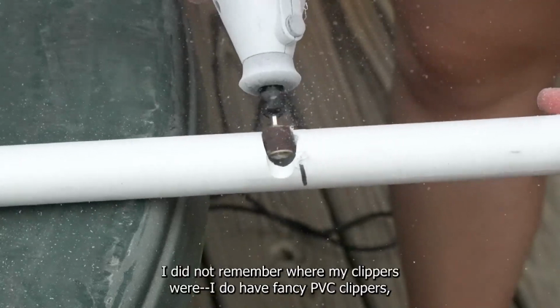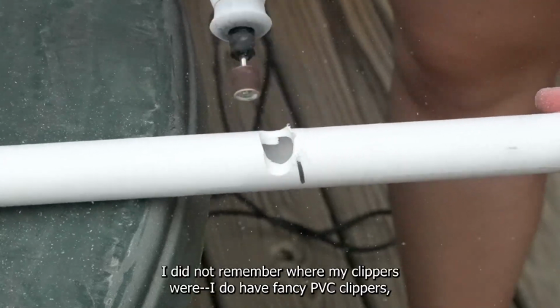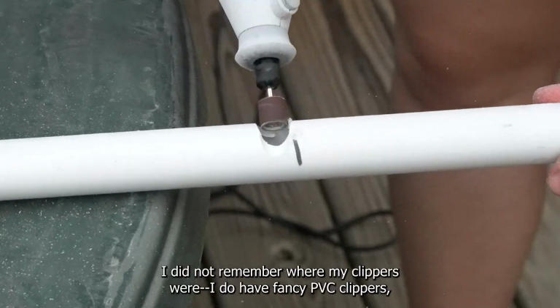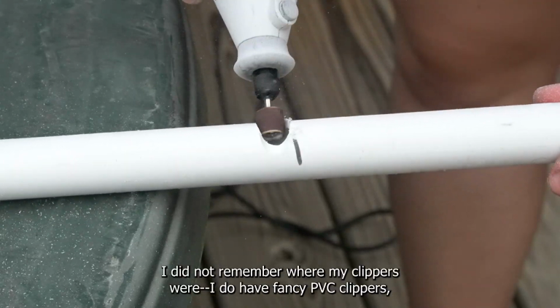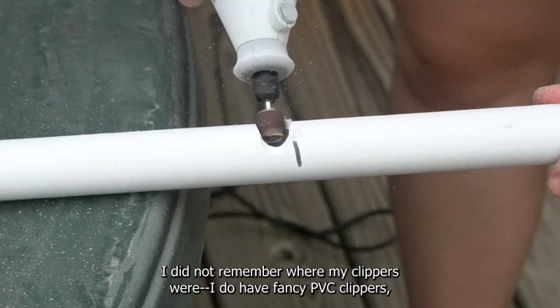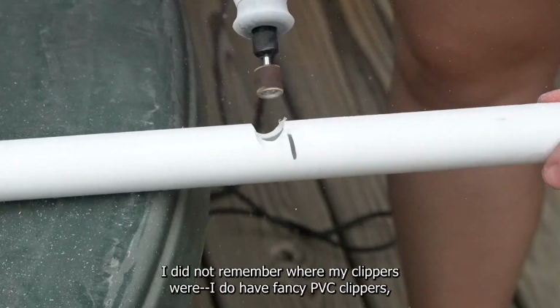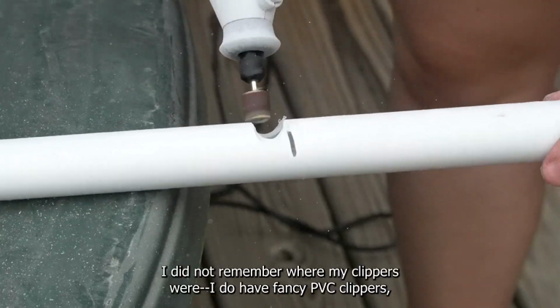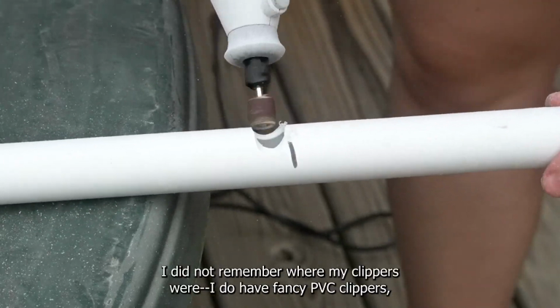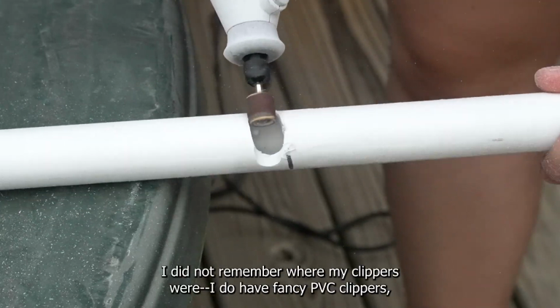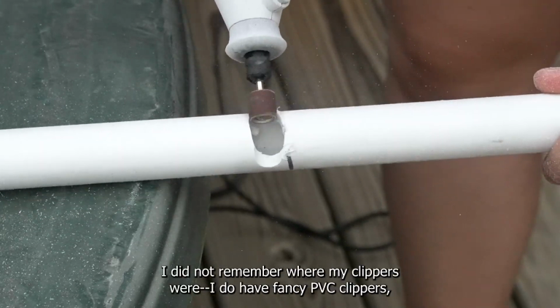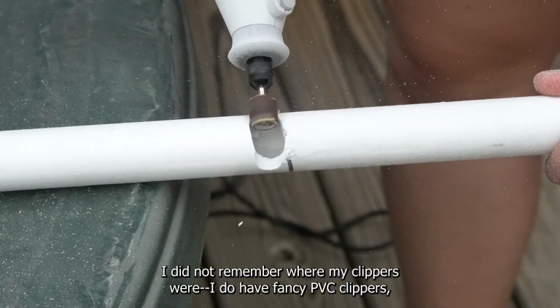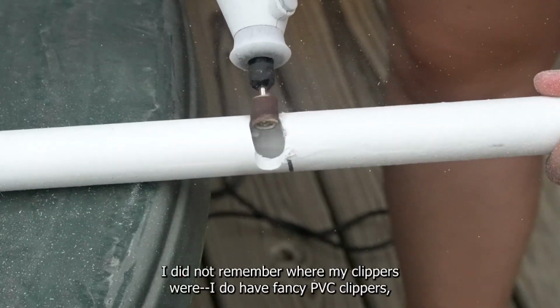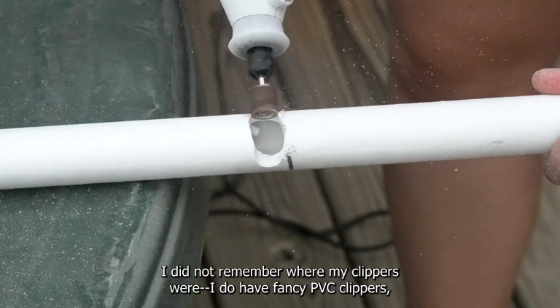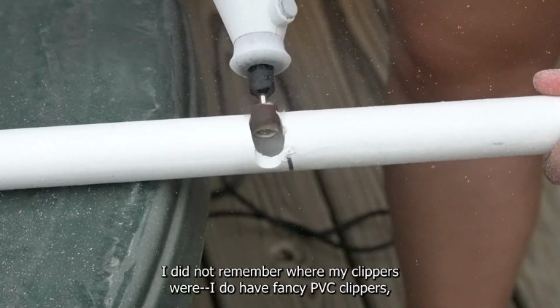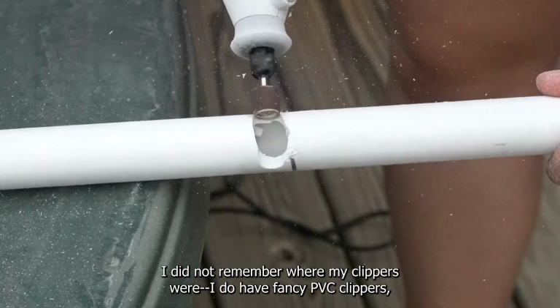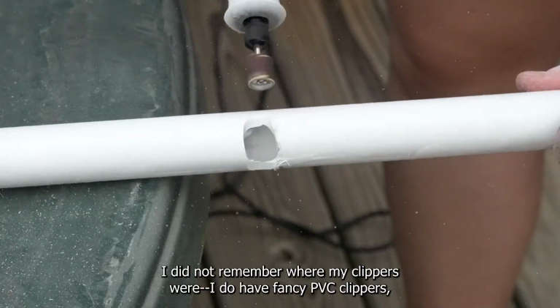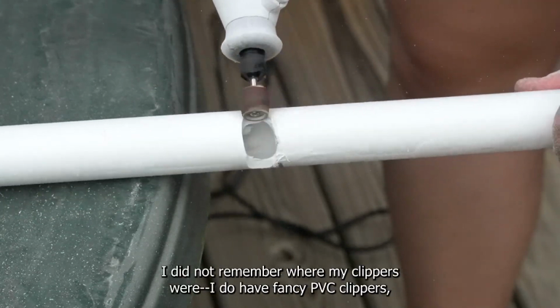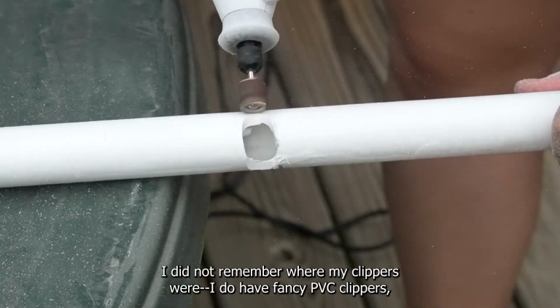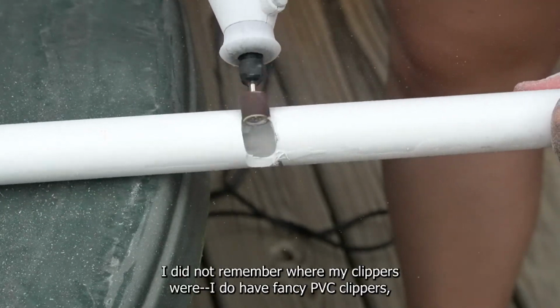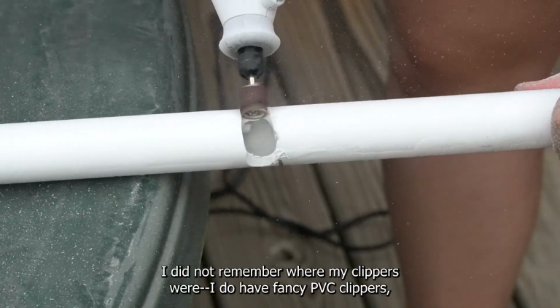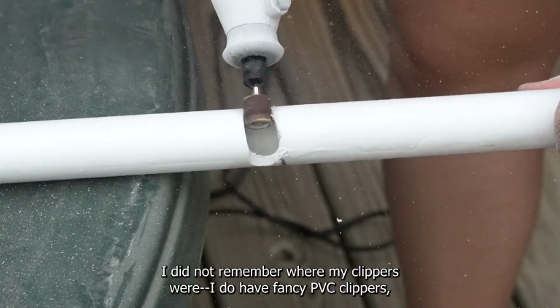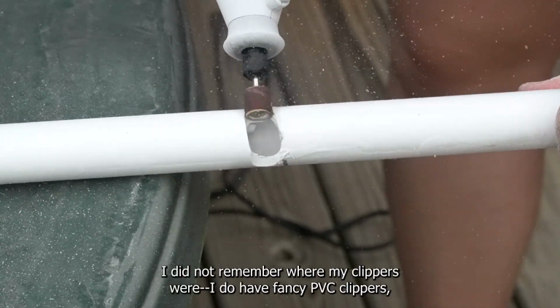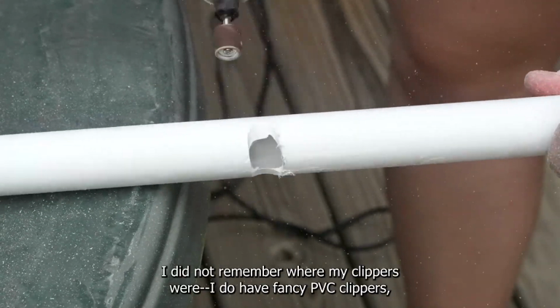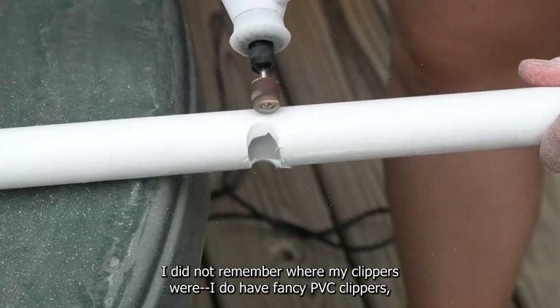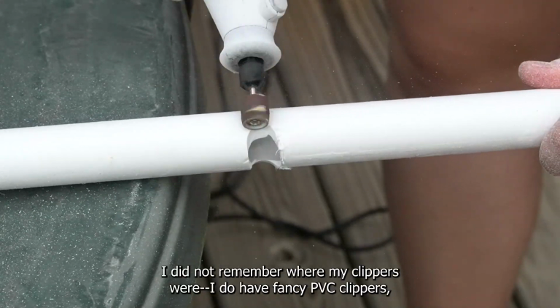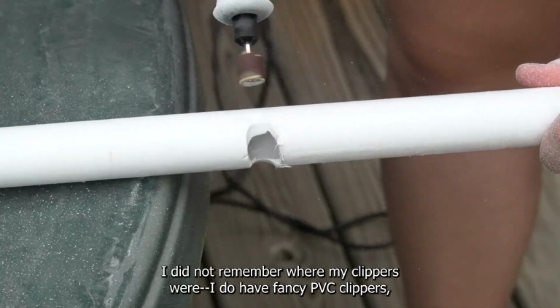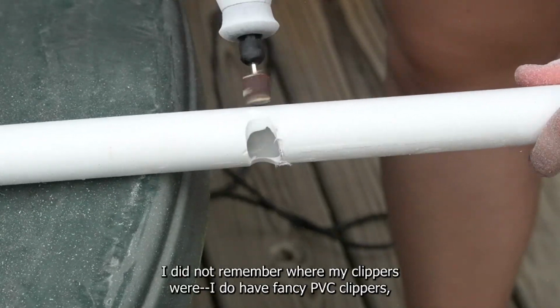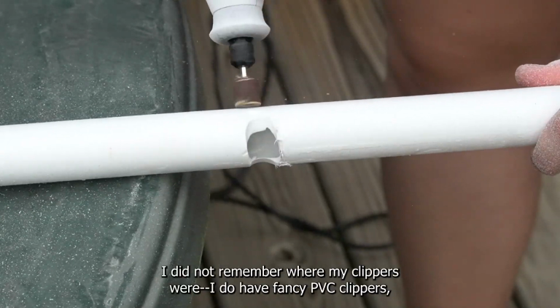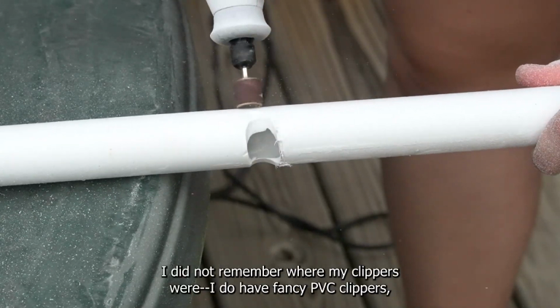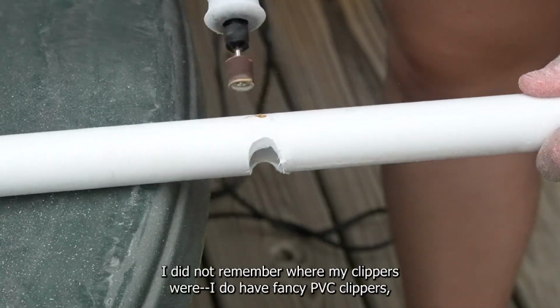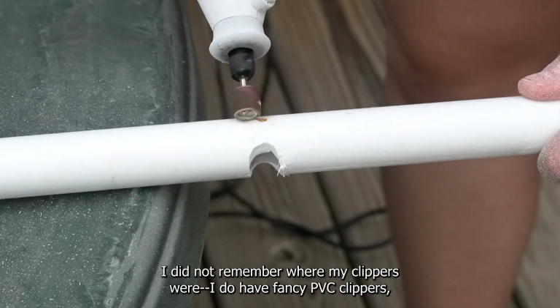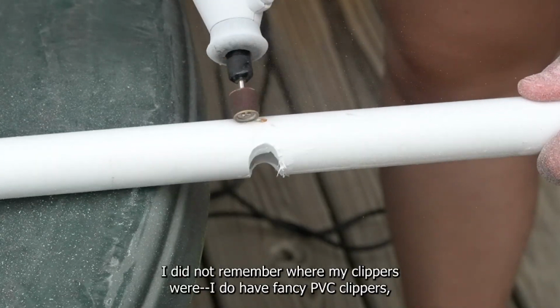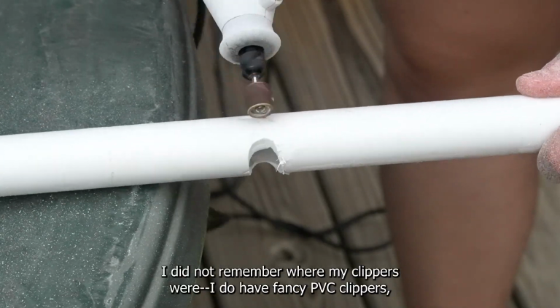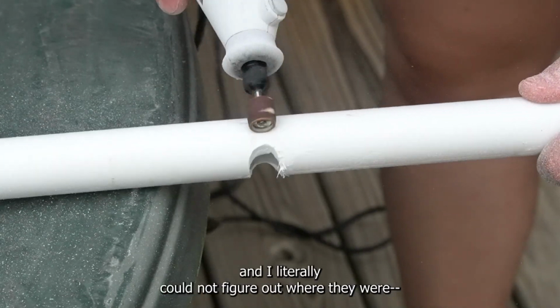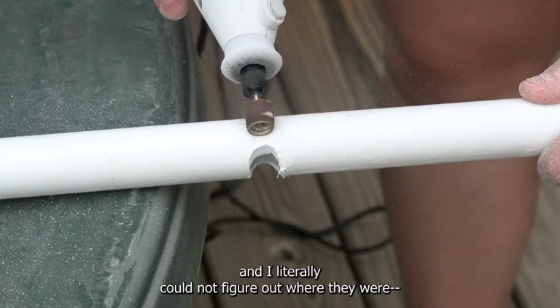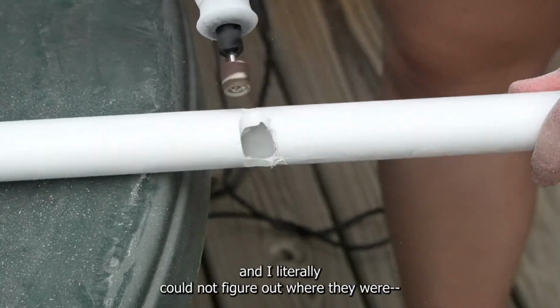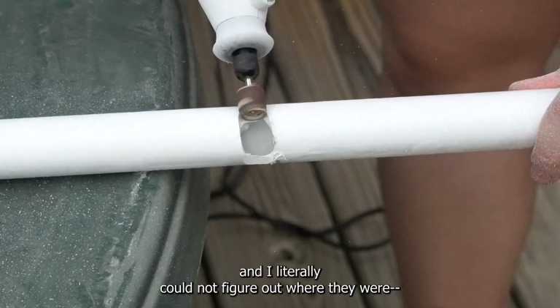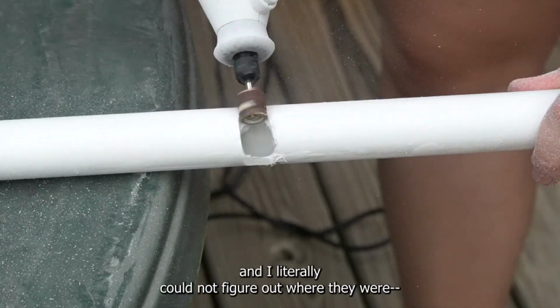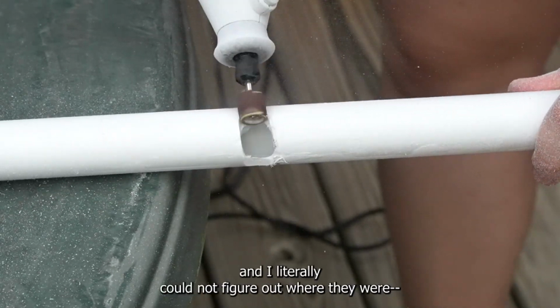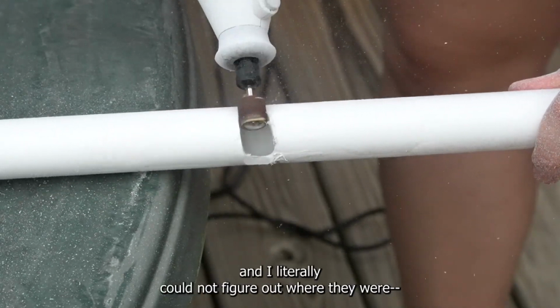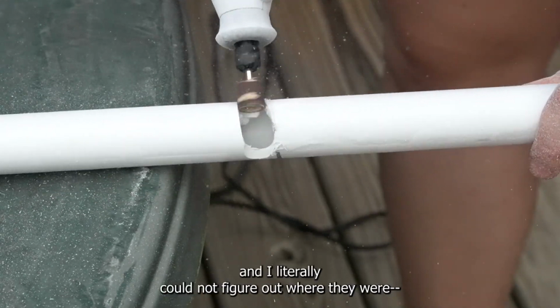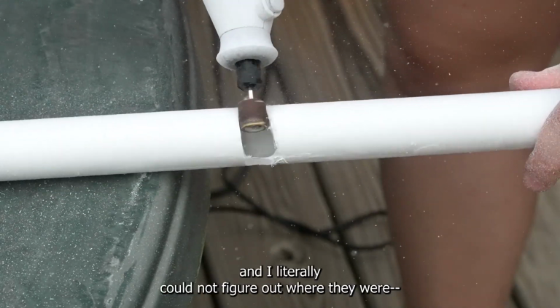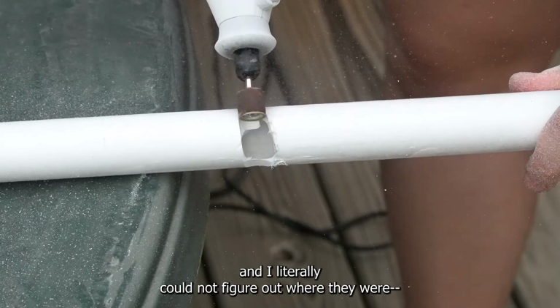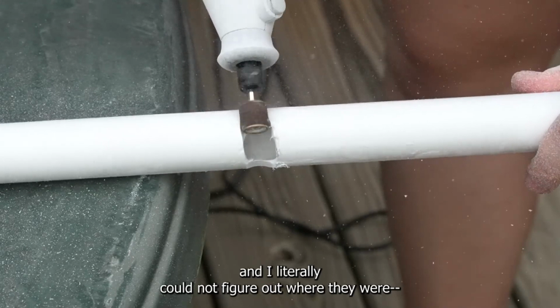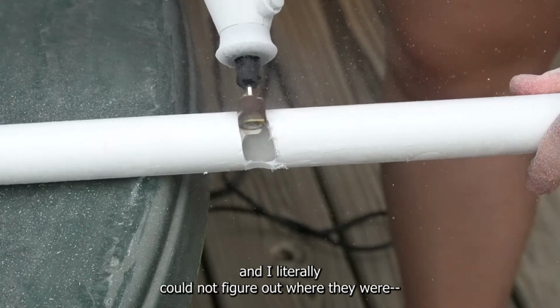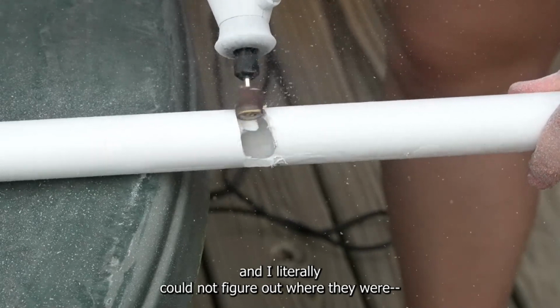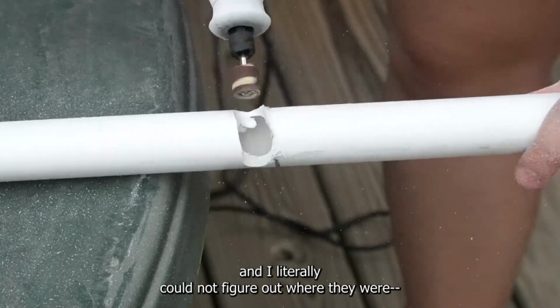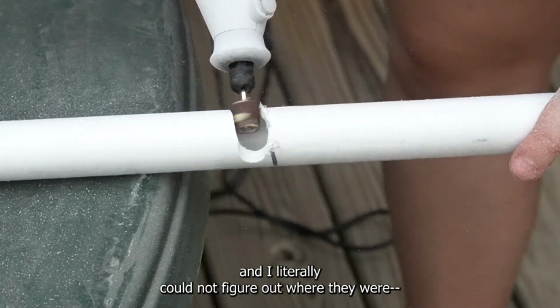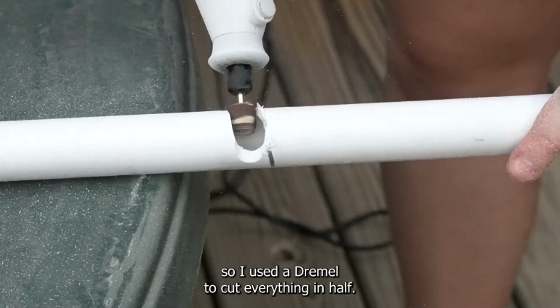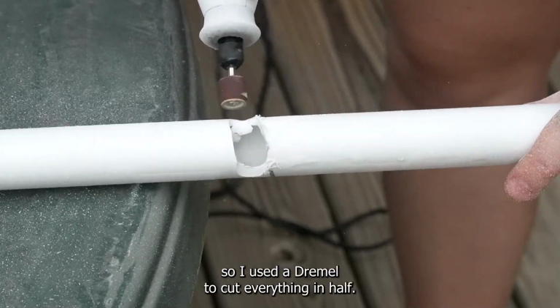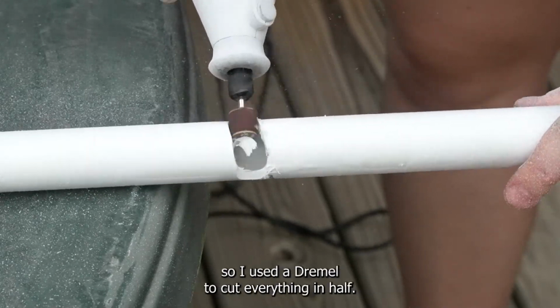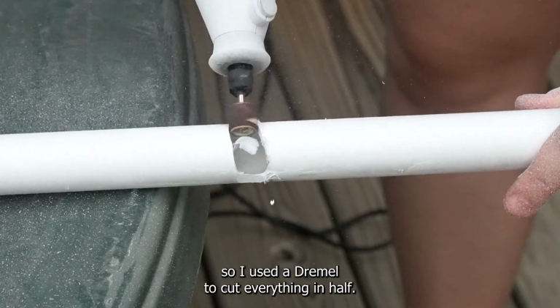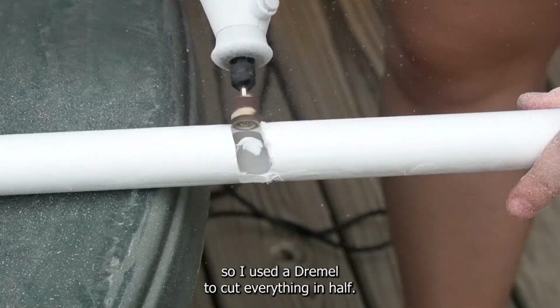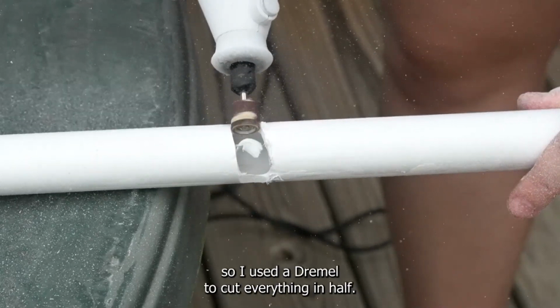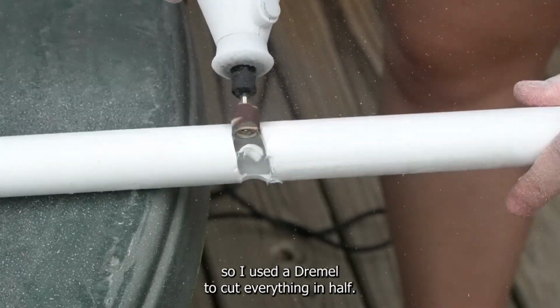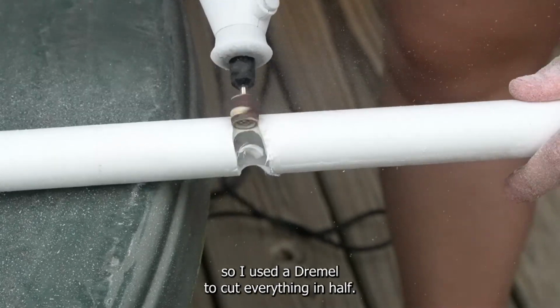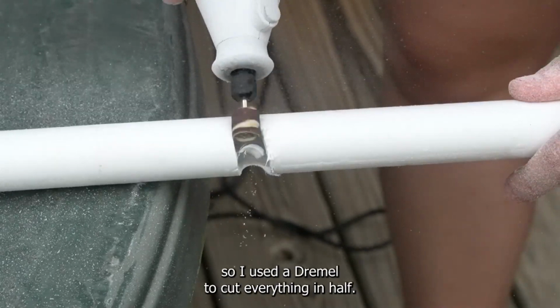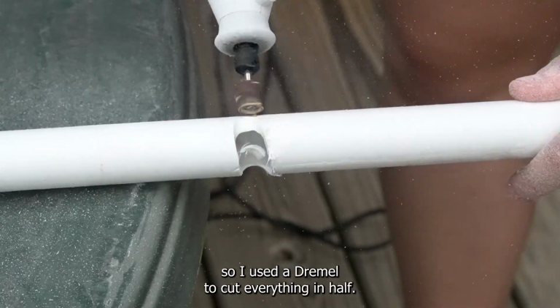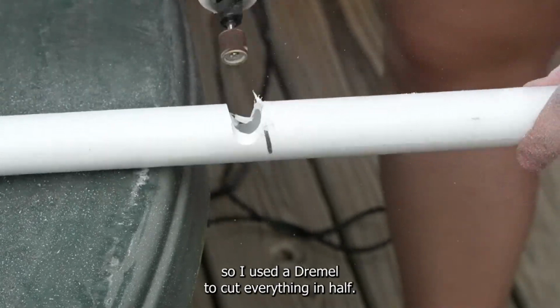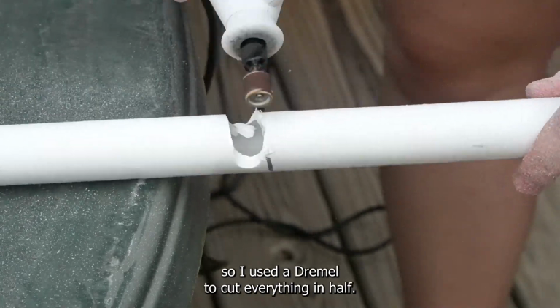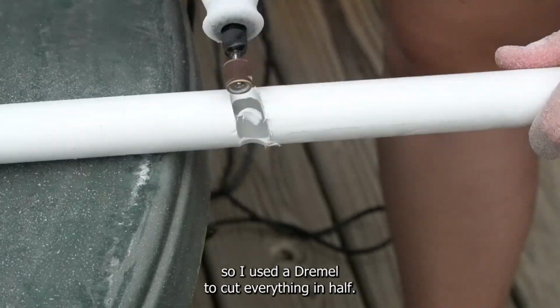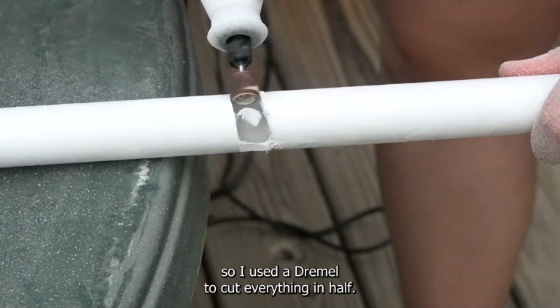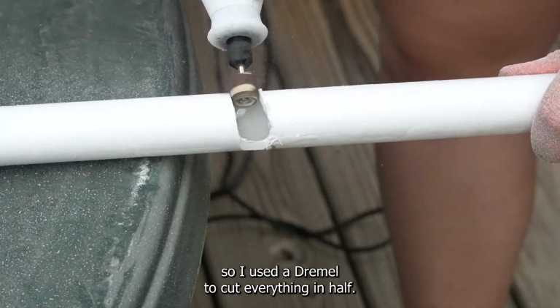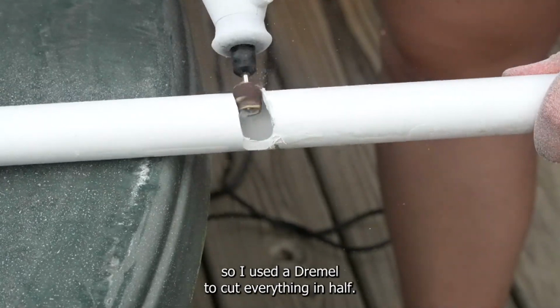I did not remember where my clippers were. I do have fancy PVC clippers and I literally could not figure out where they were, so I used a dremel to cut everything in half.